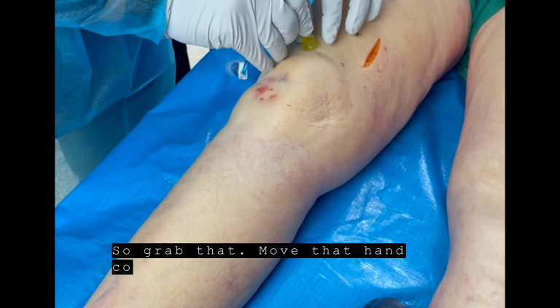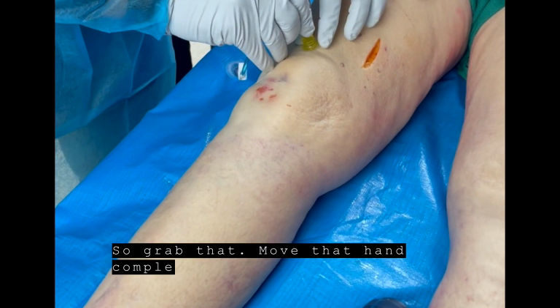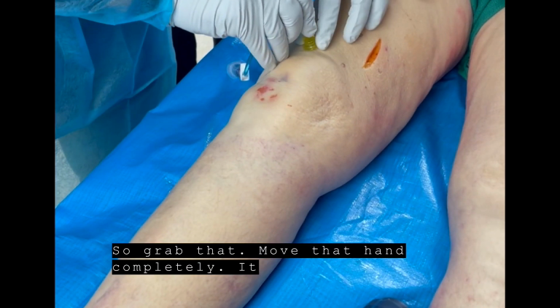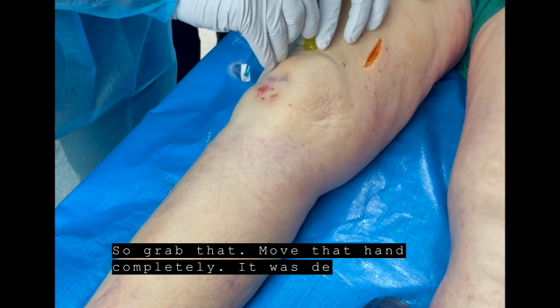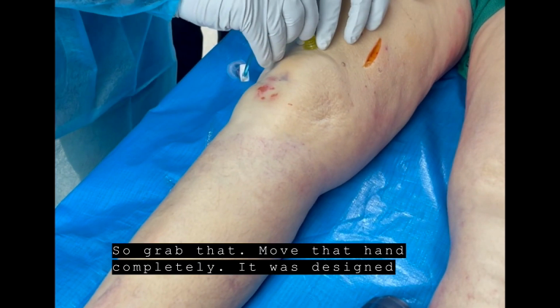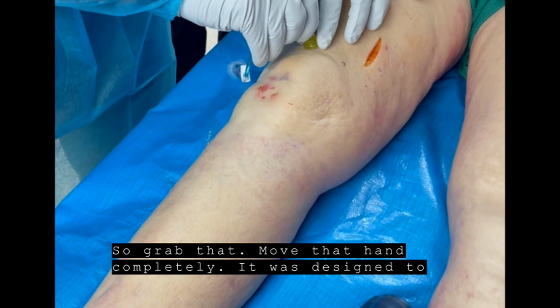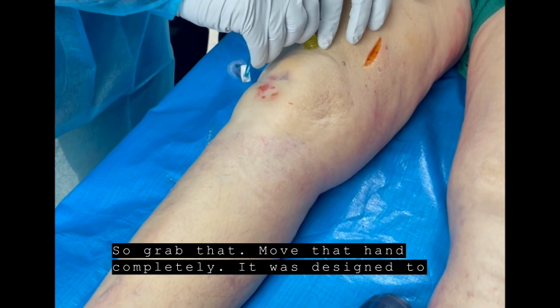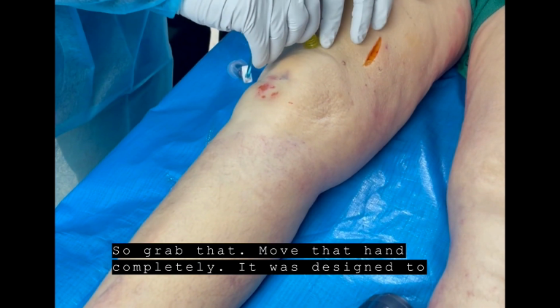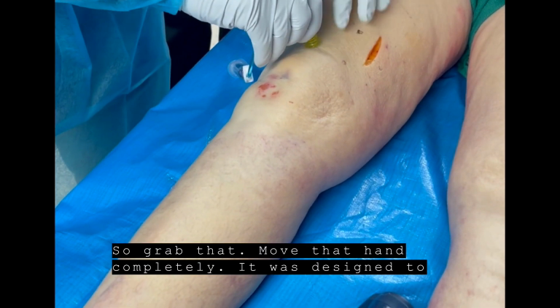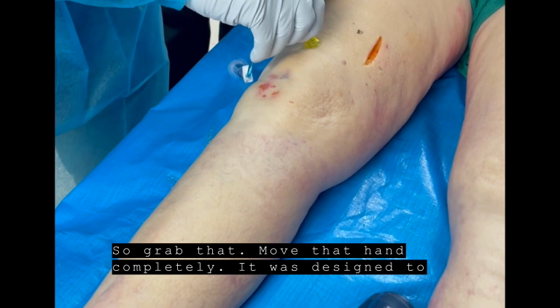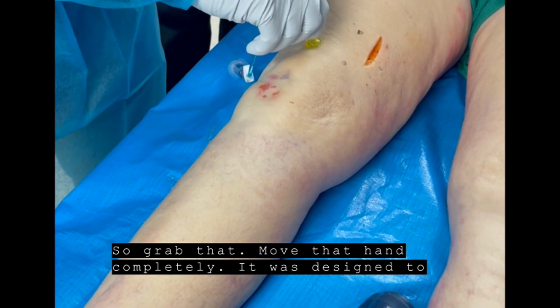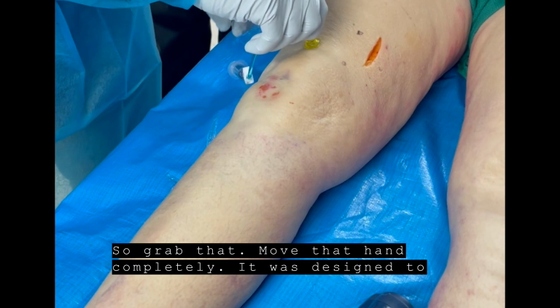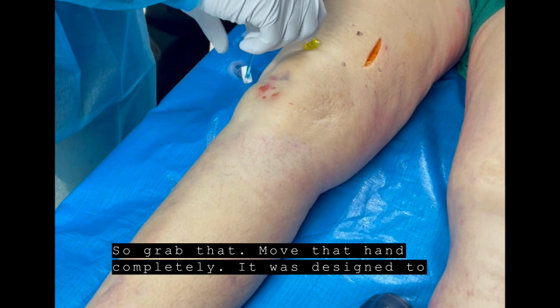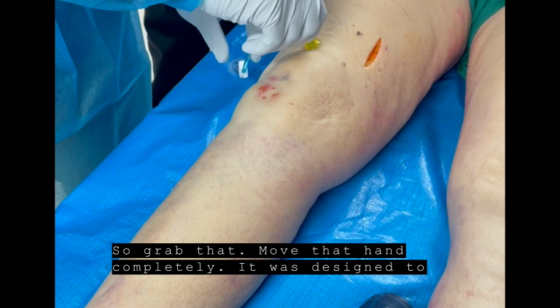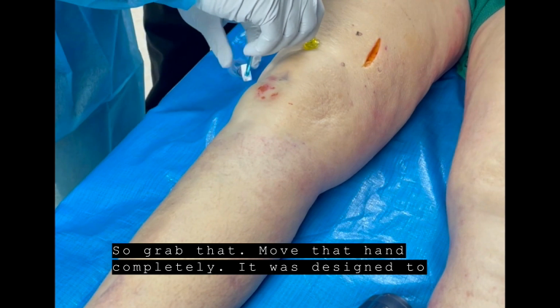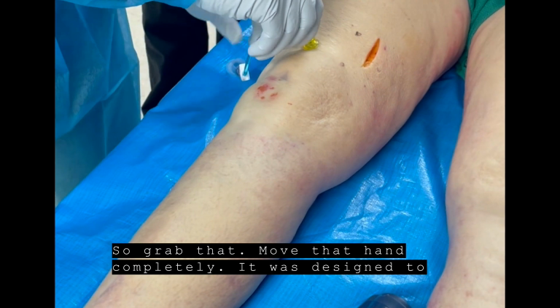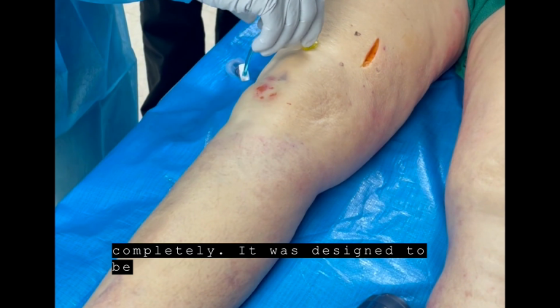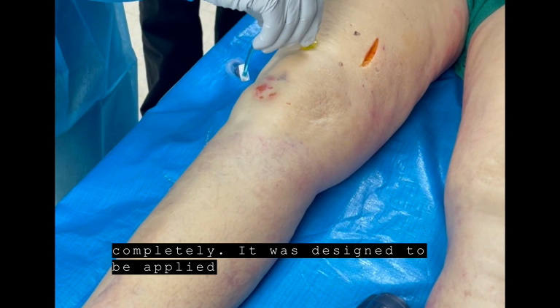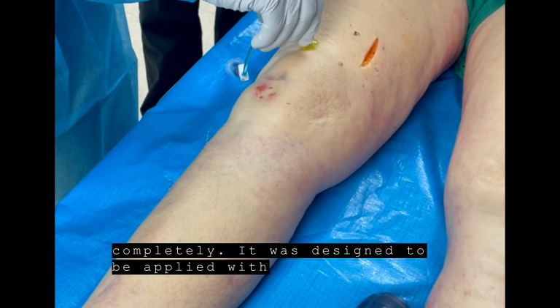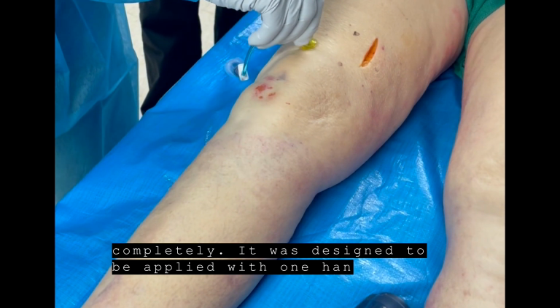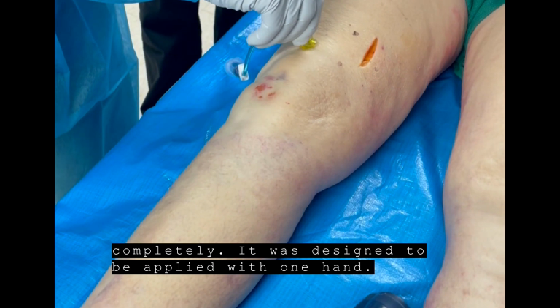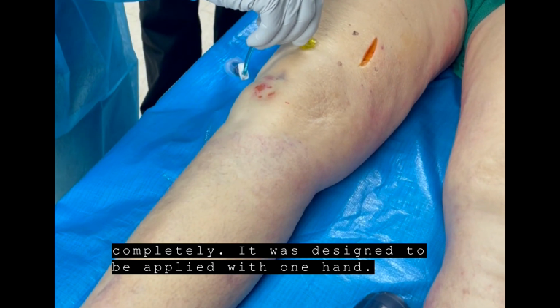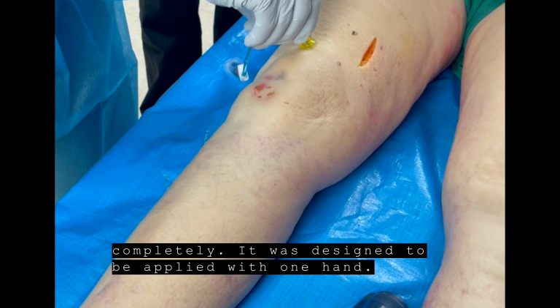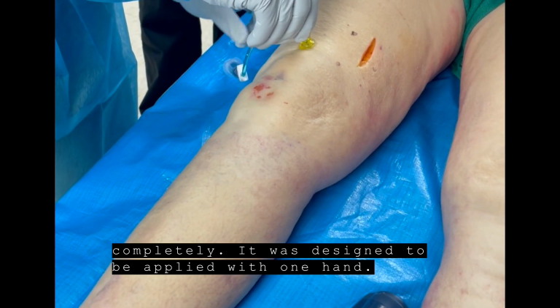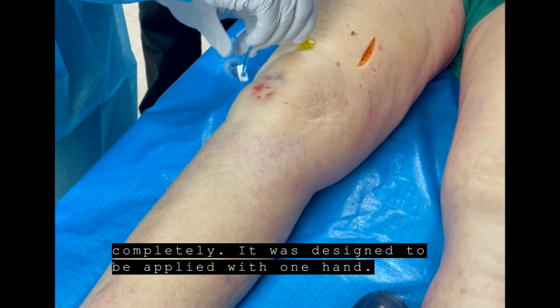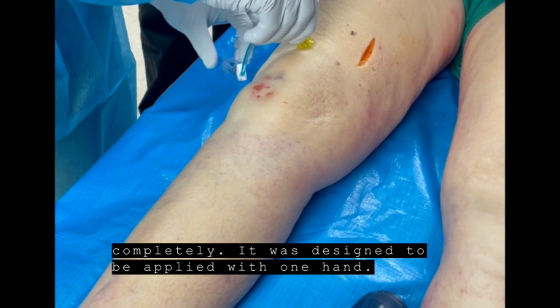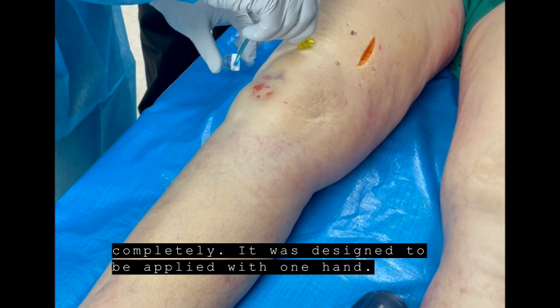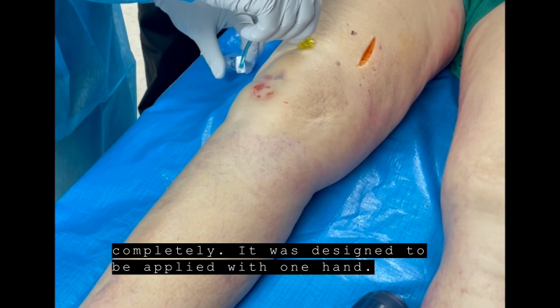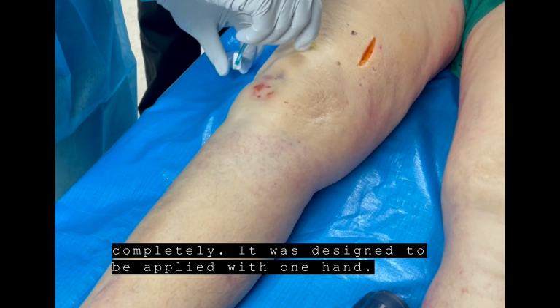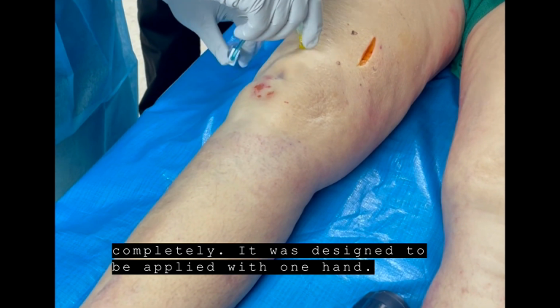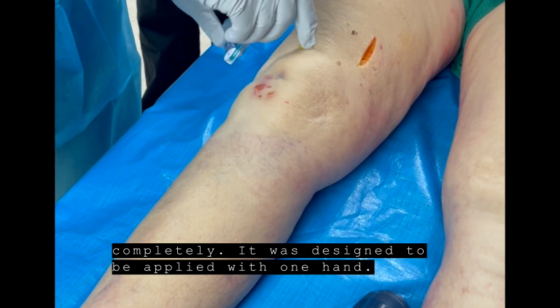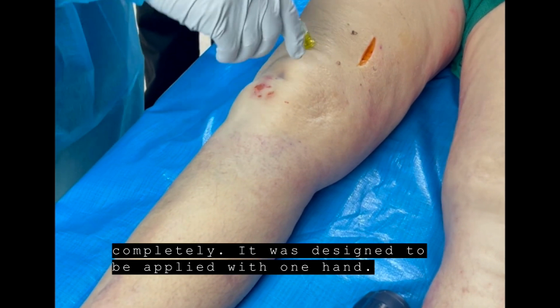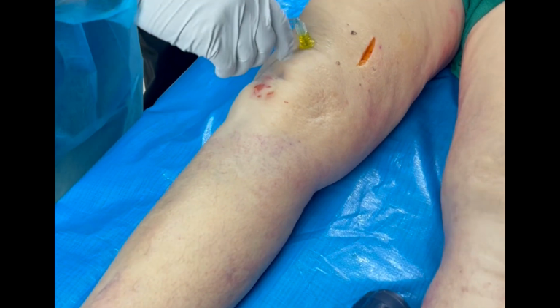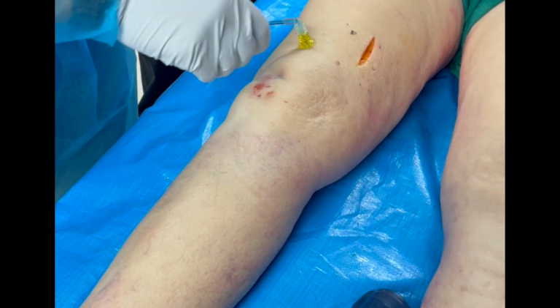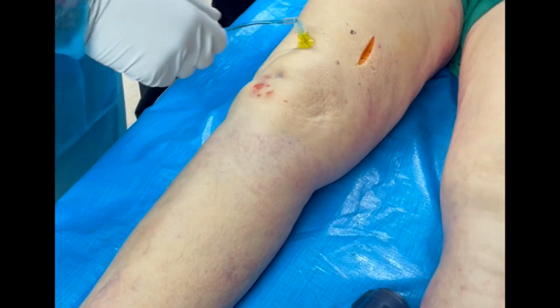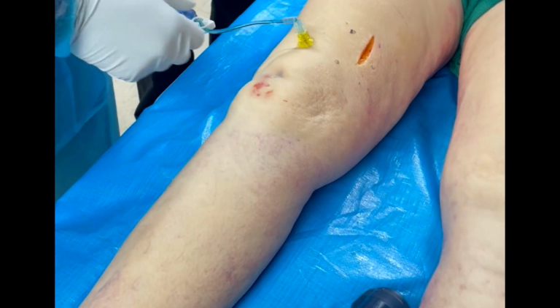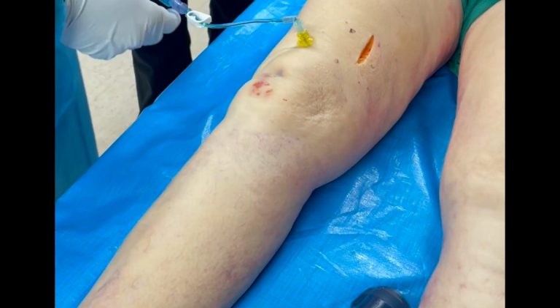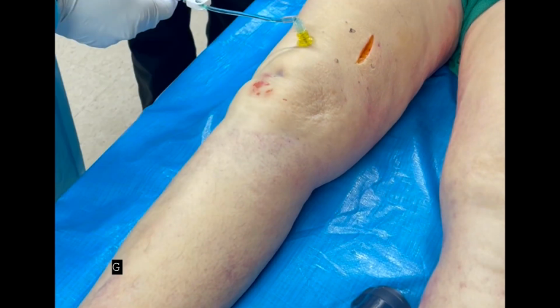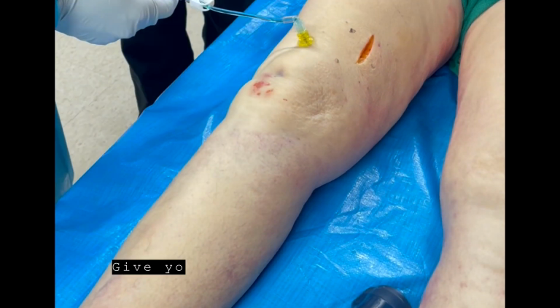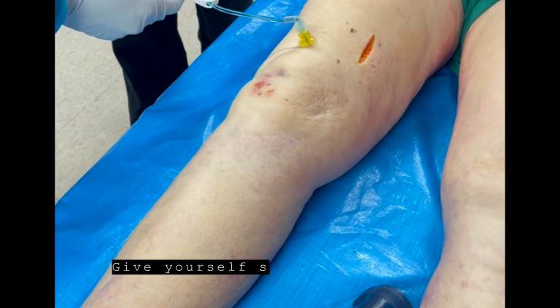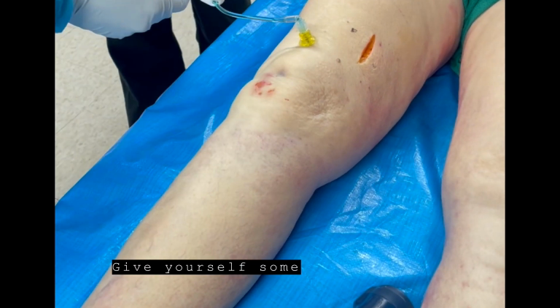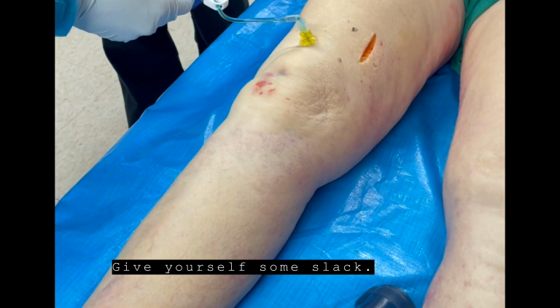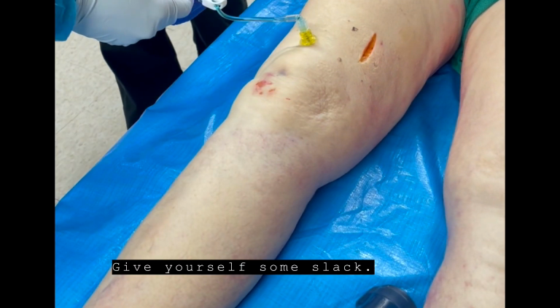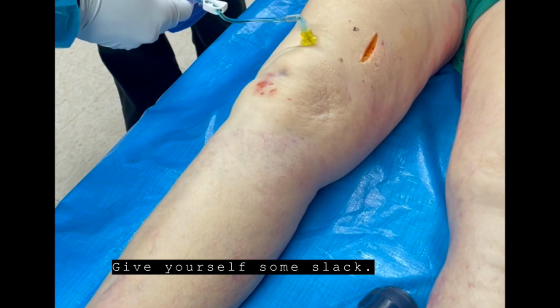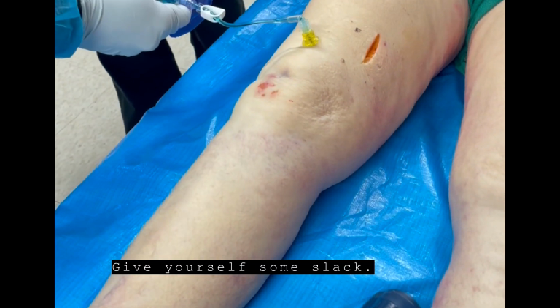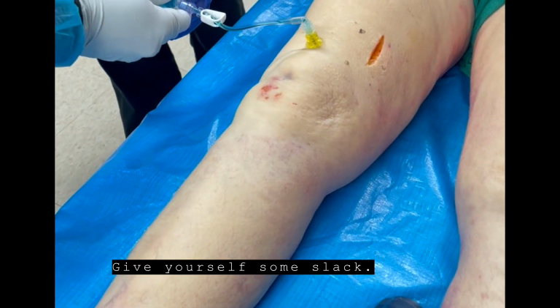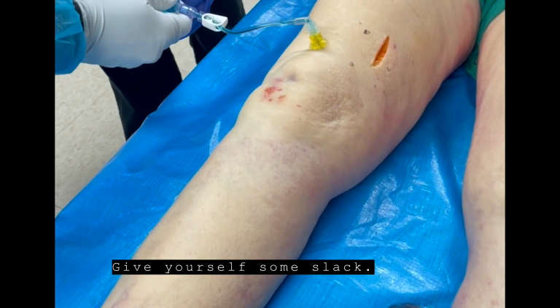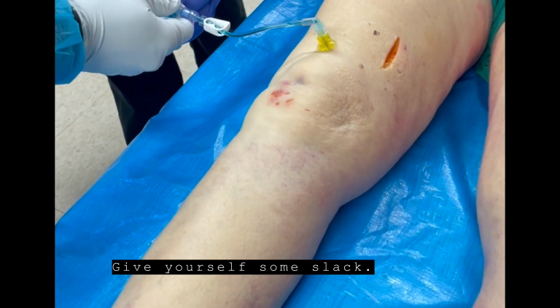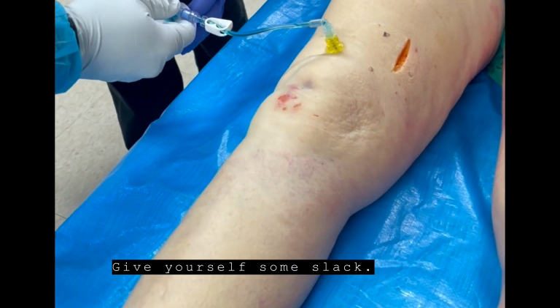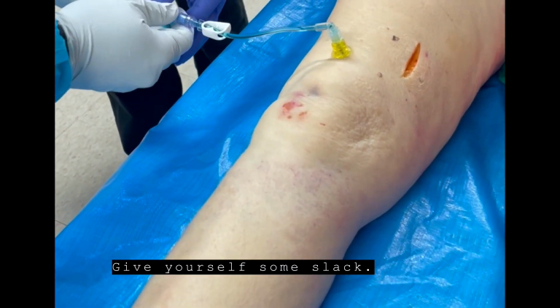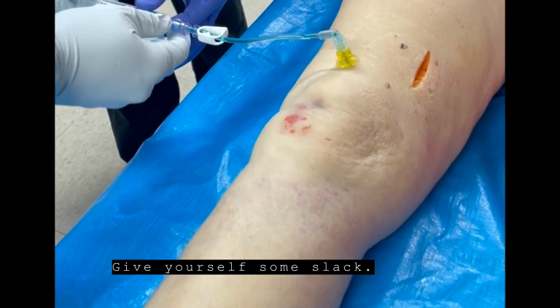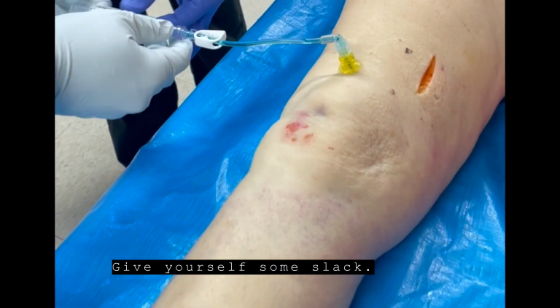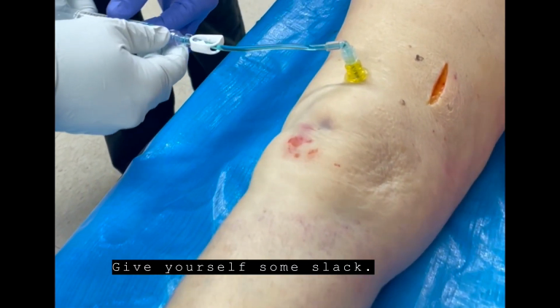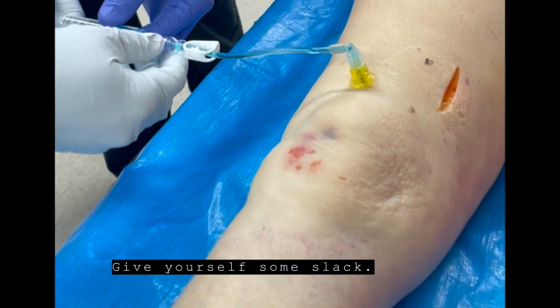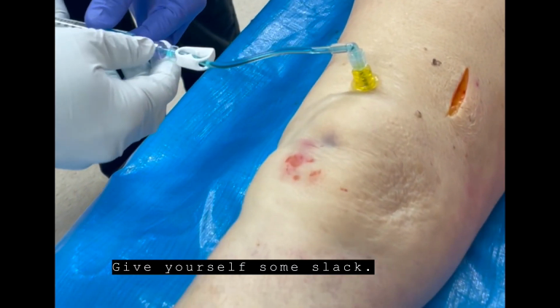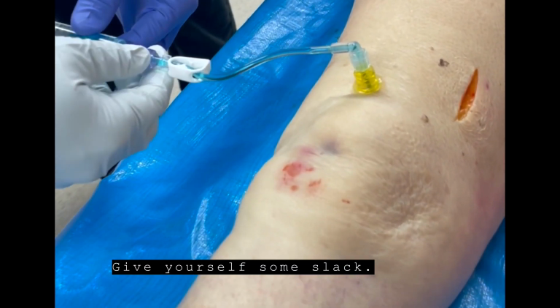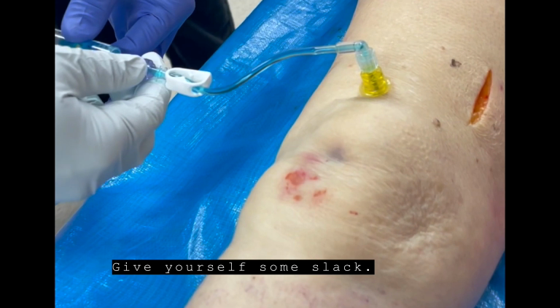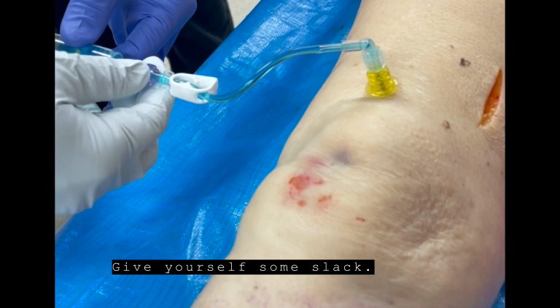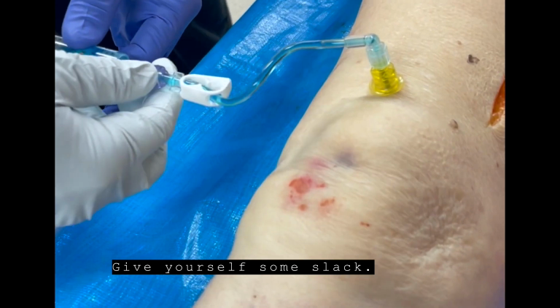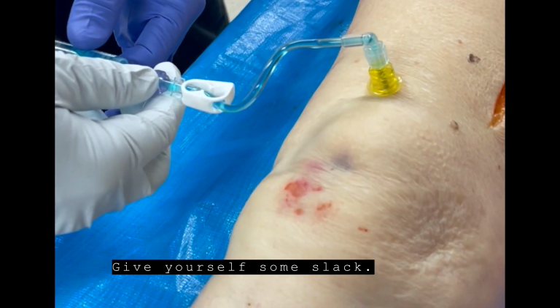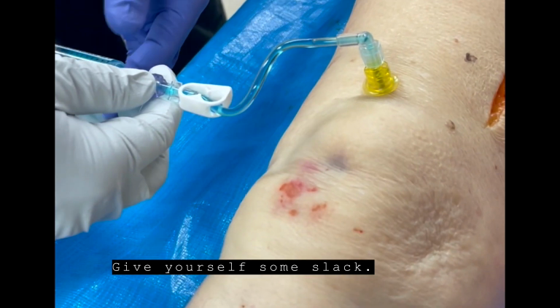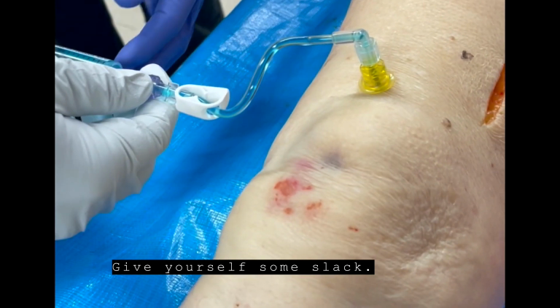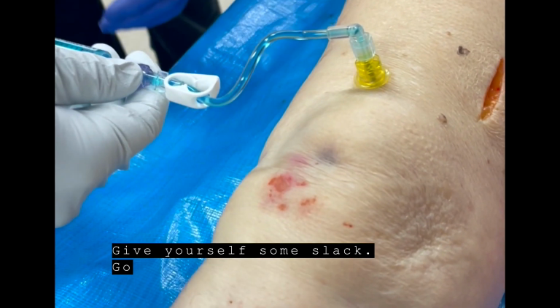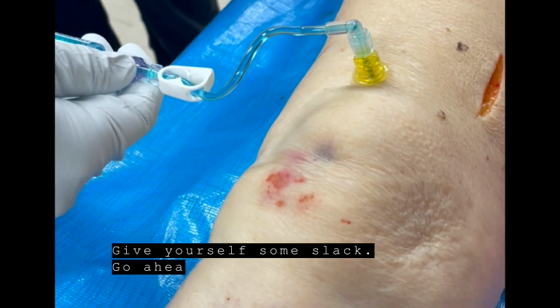Don't move that hand completely. Remember, it was designed to be applied with one hand. Give yourself some slack. Go ahead and aspirate.